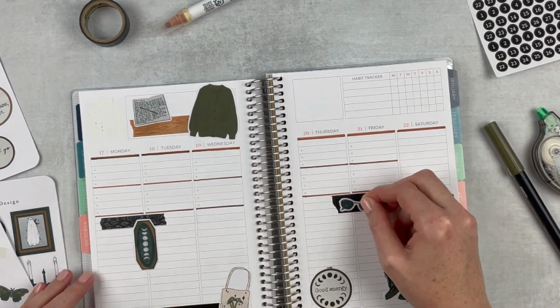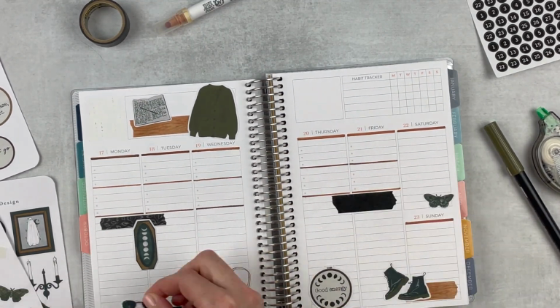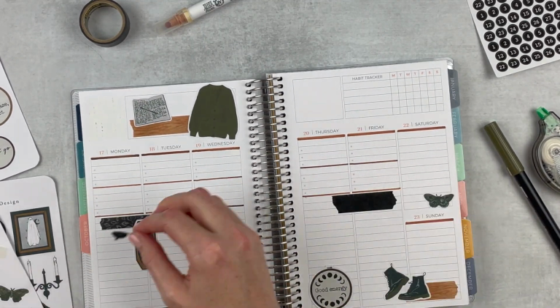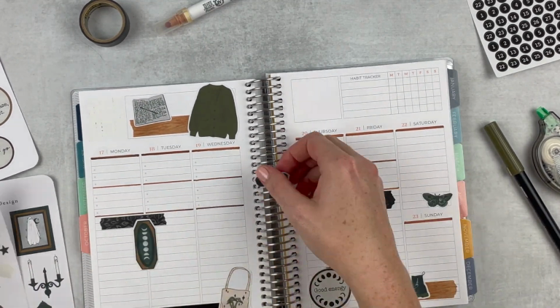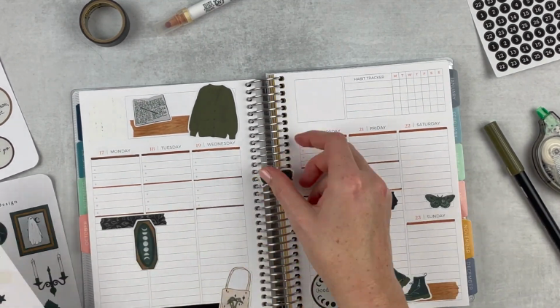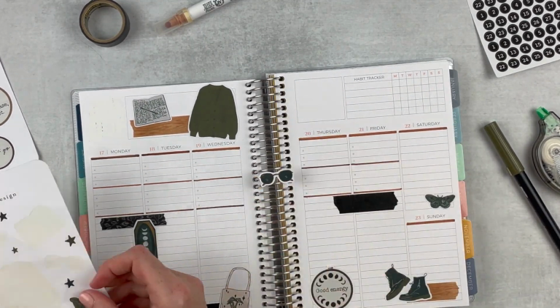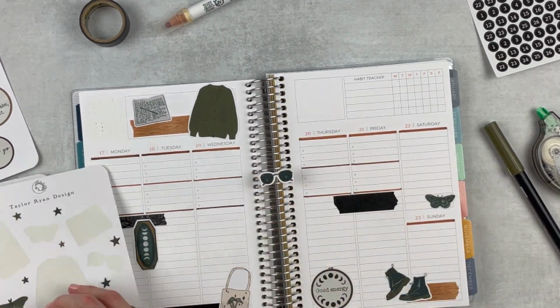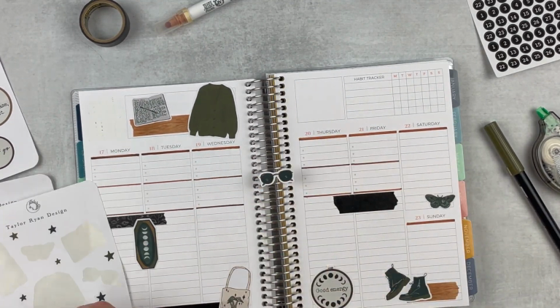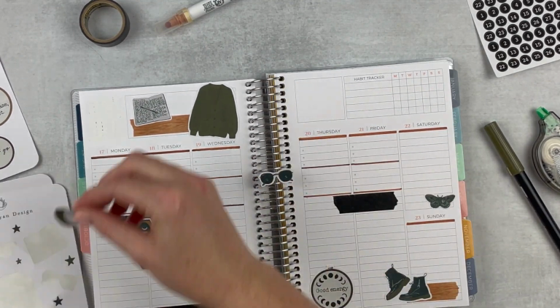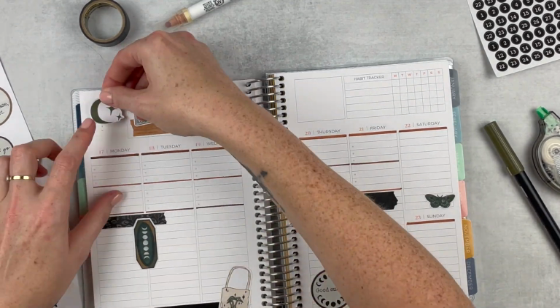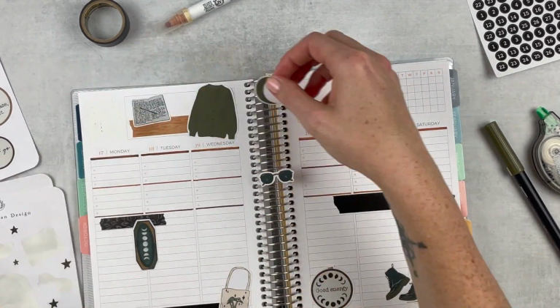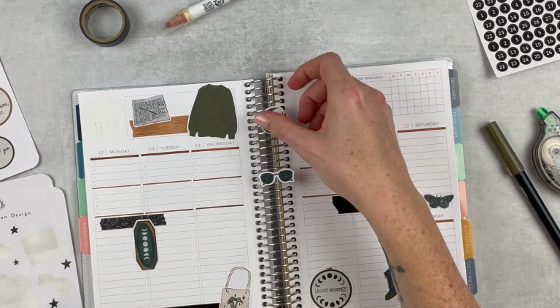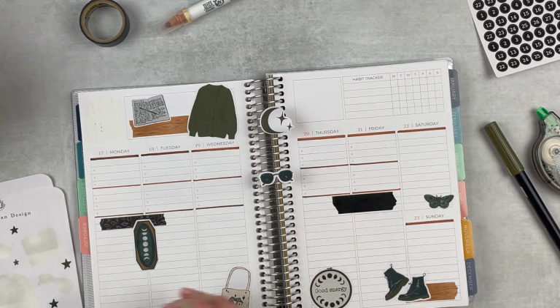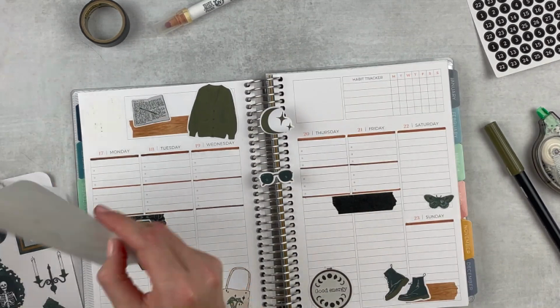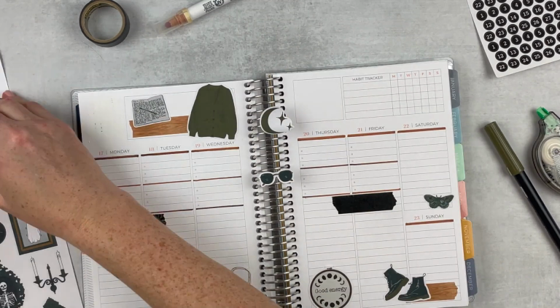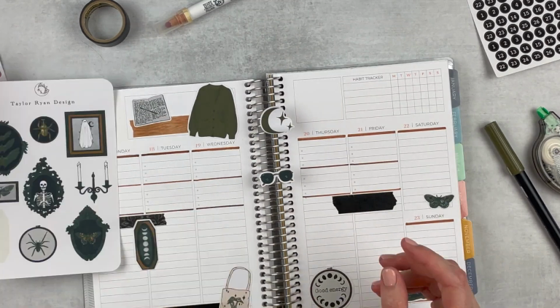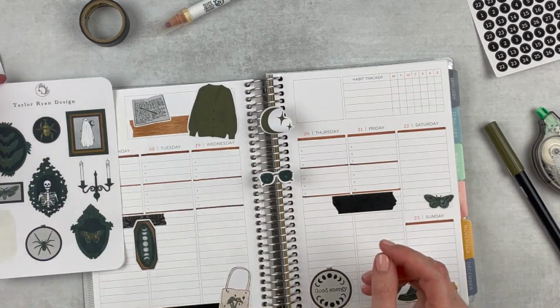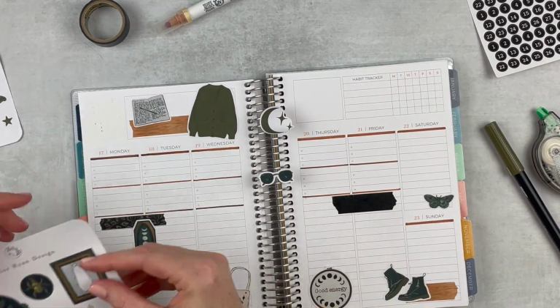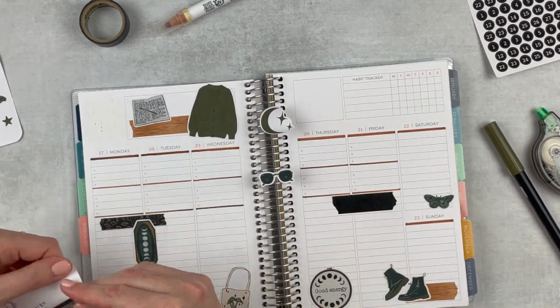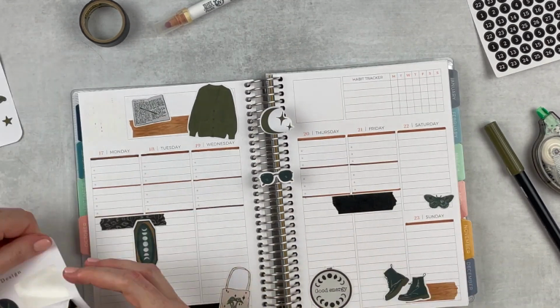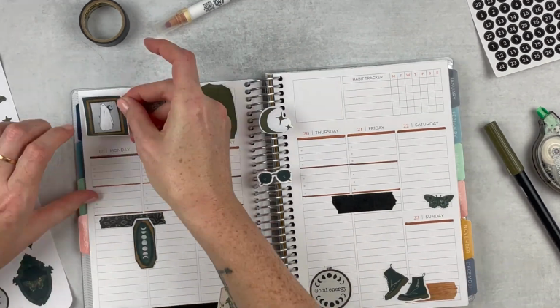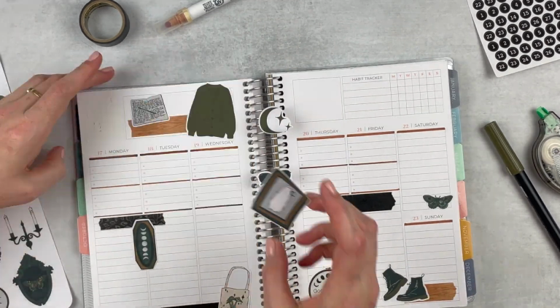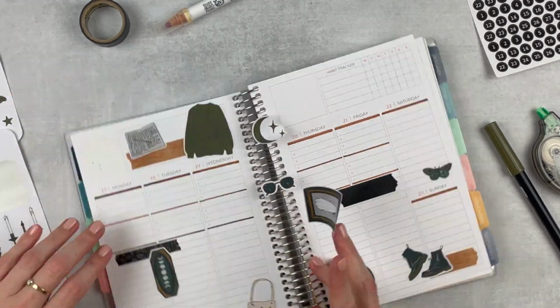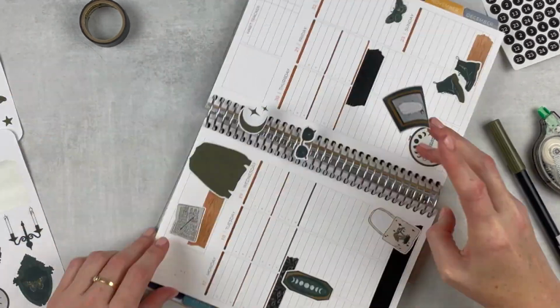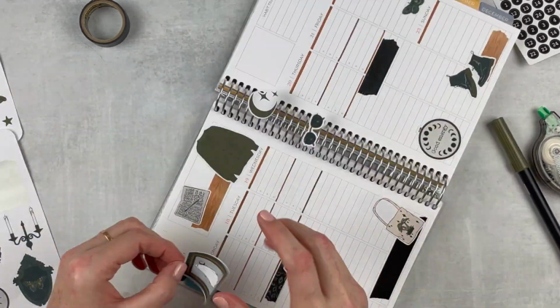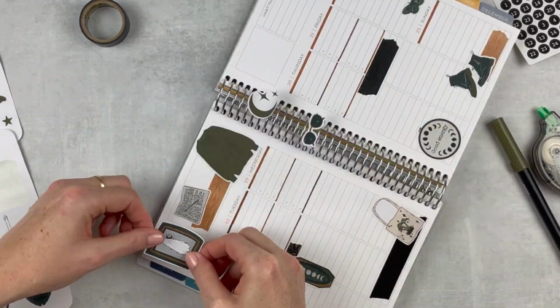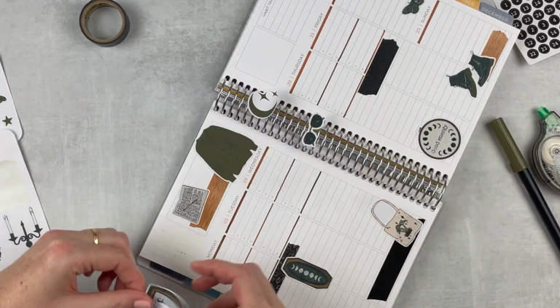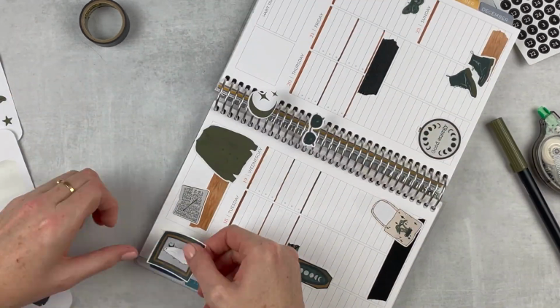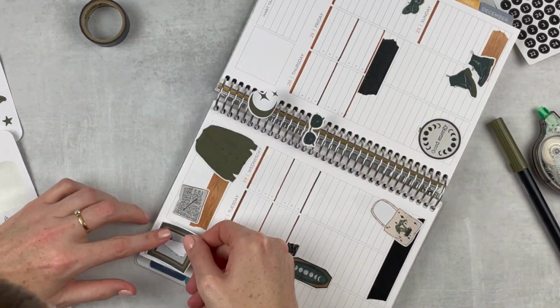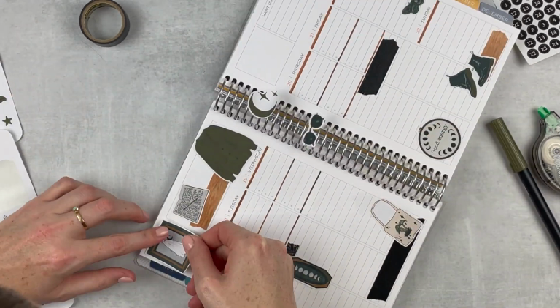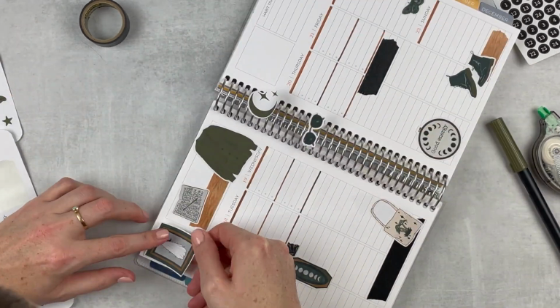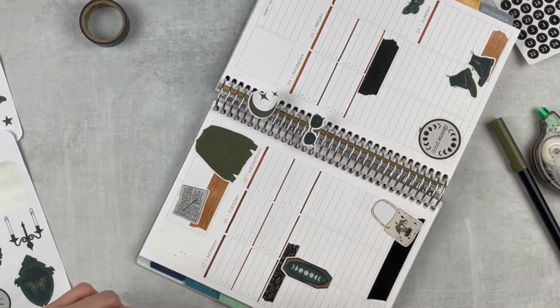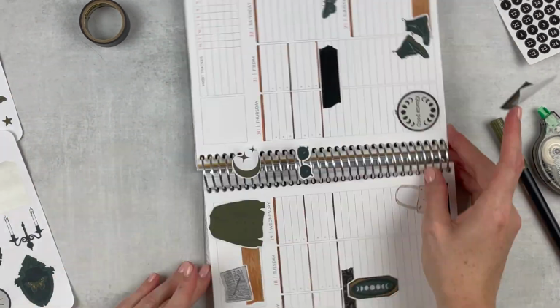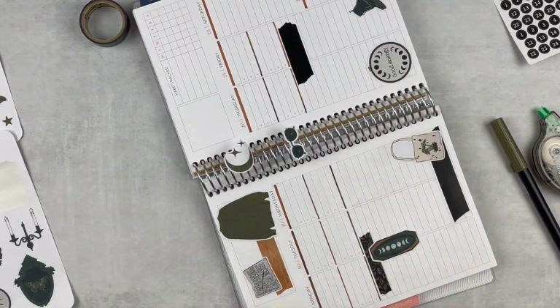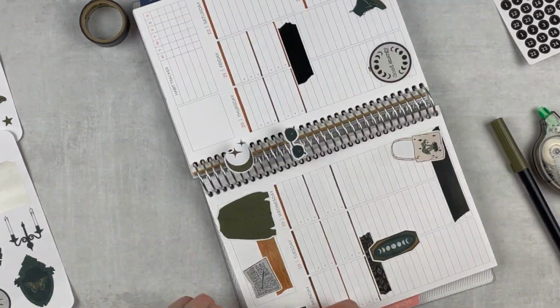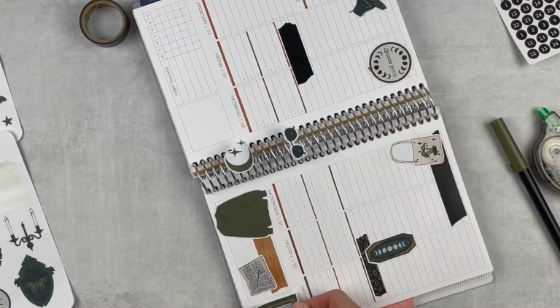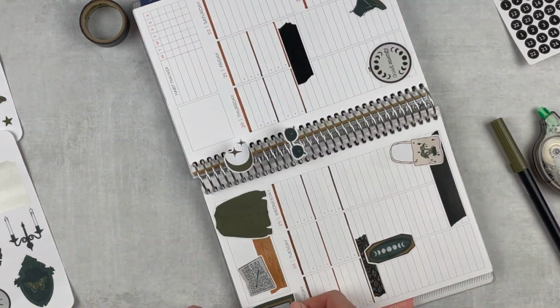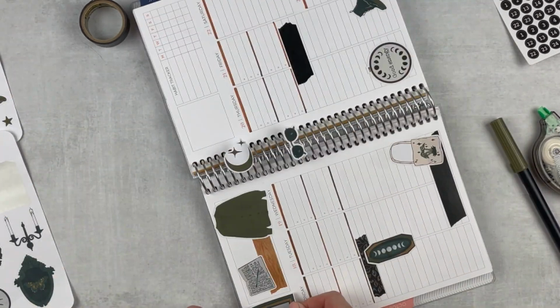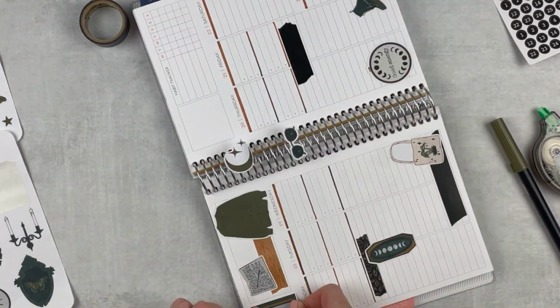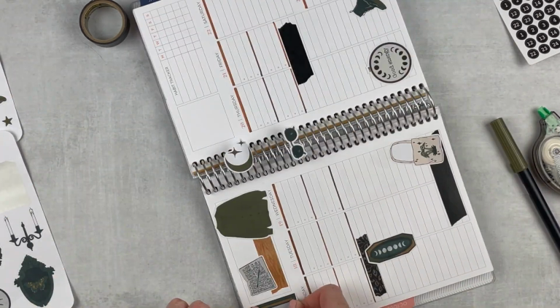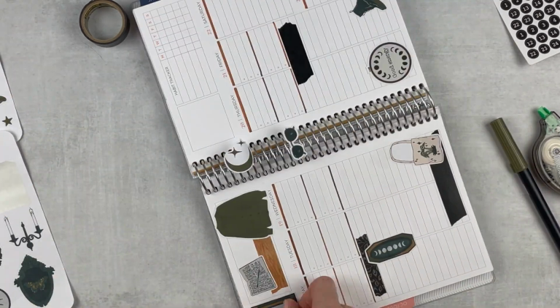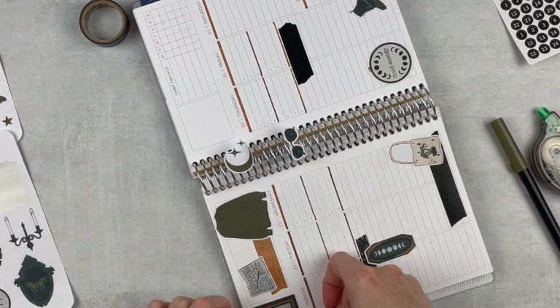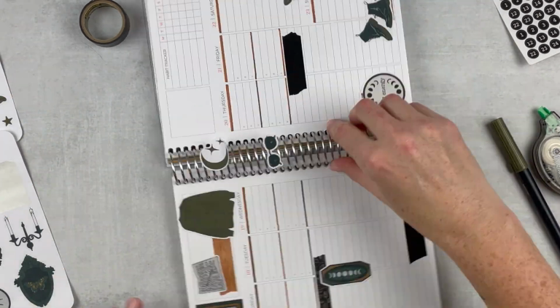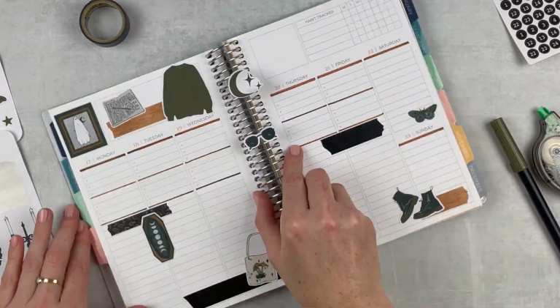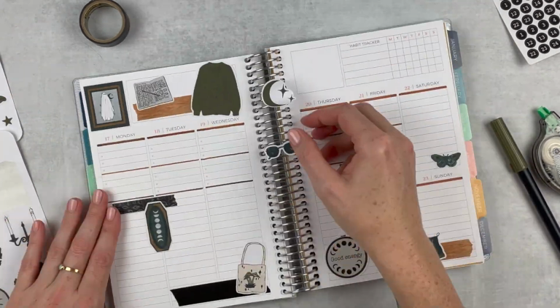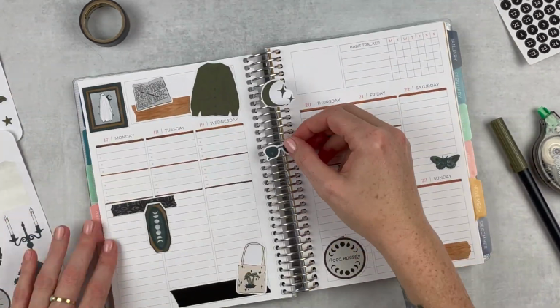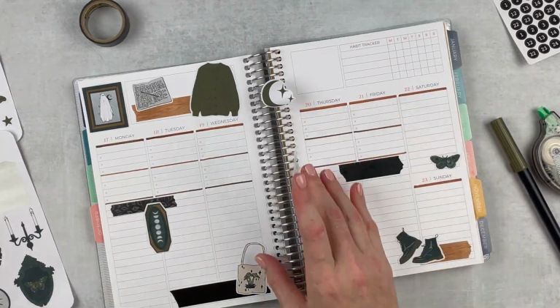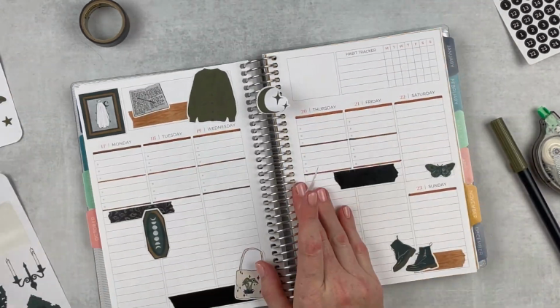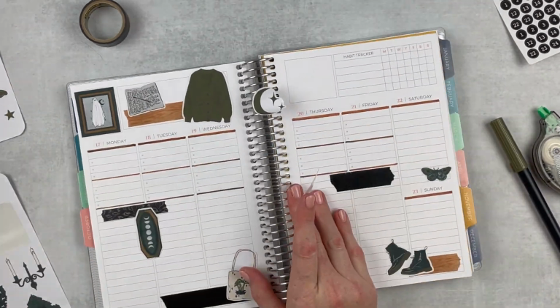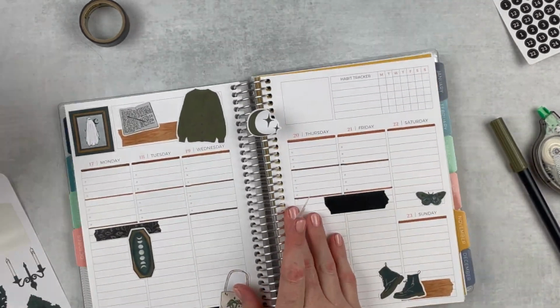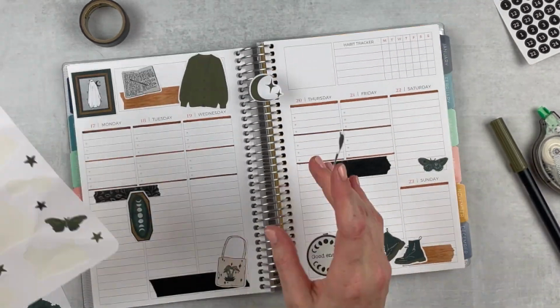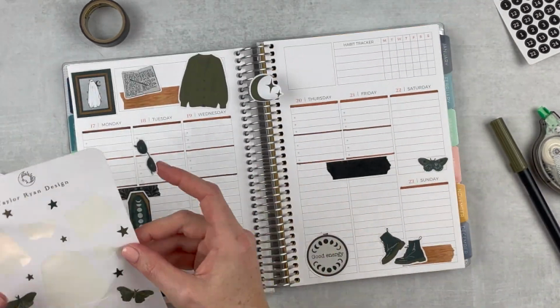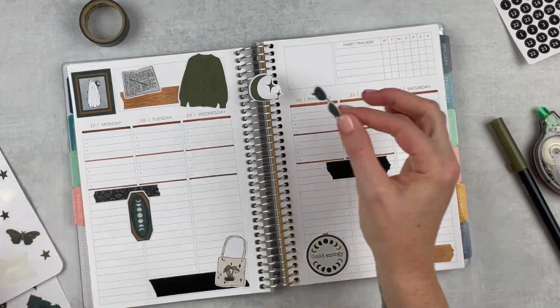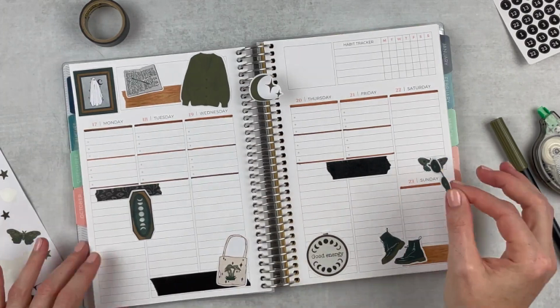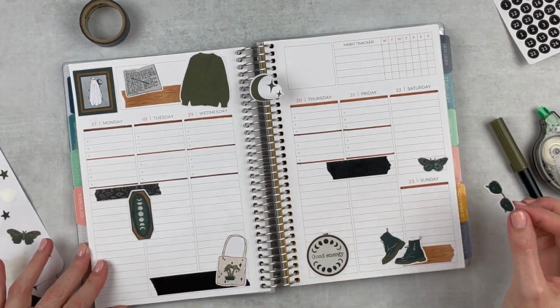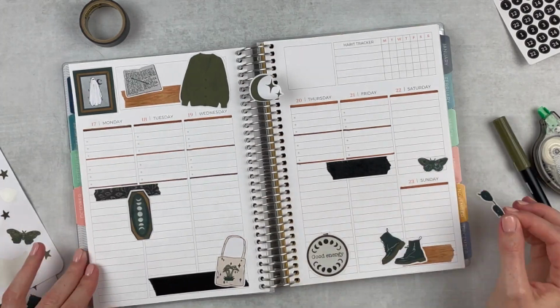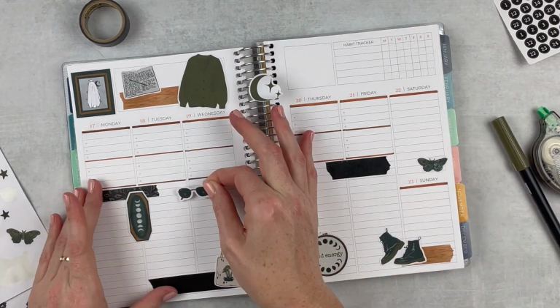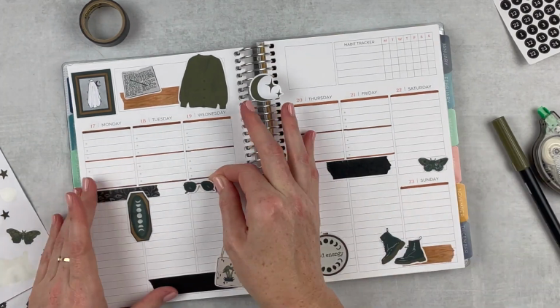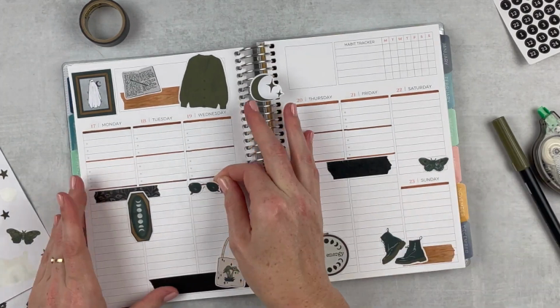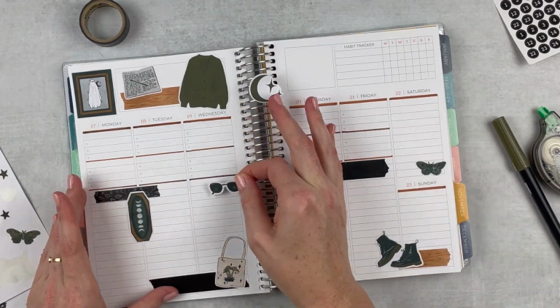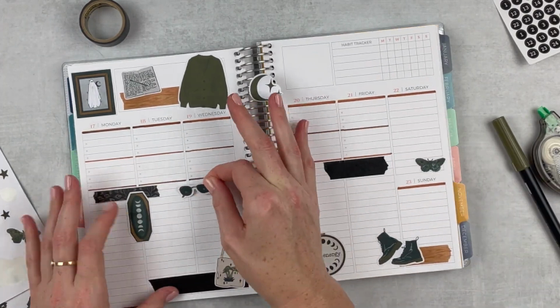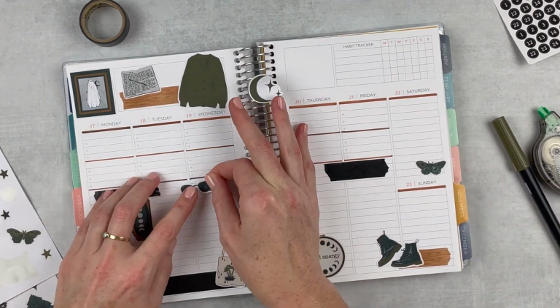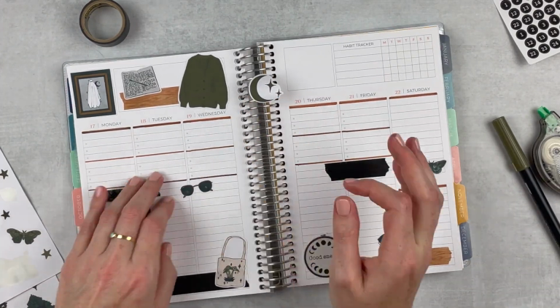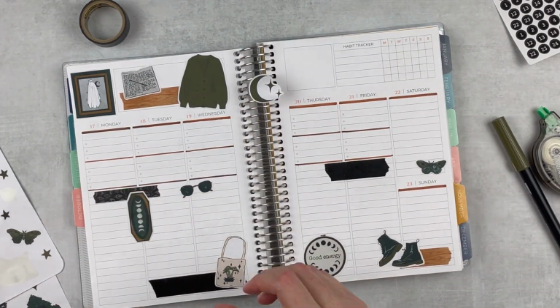Just layering some stickers in various places throughout the spread and creating a little vignette up at the top. Over here I placed in the ghost painting, which turns out so cute.